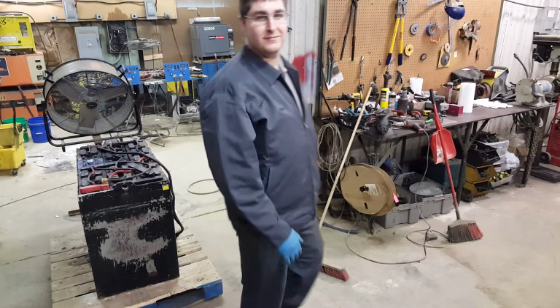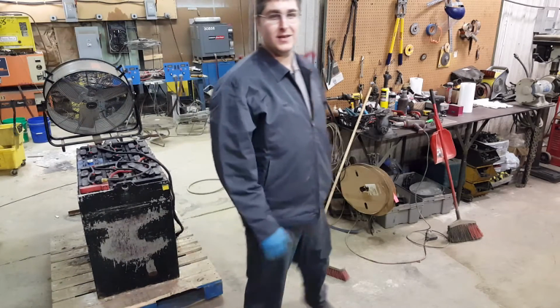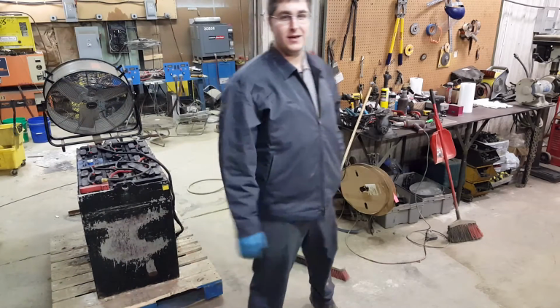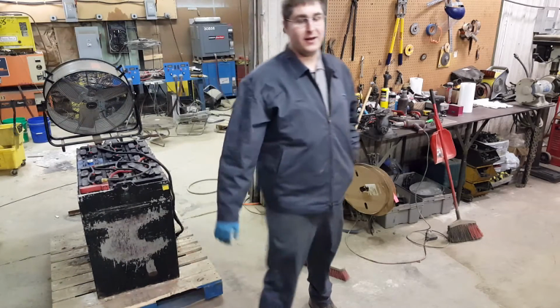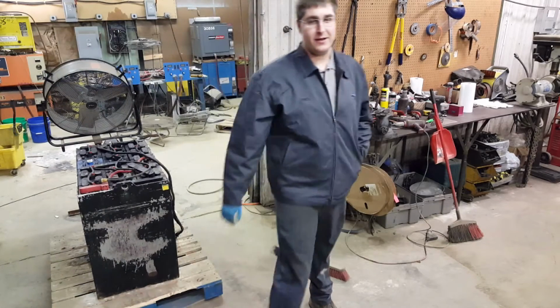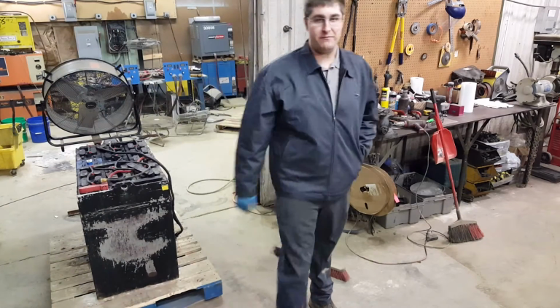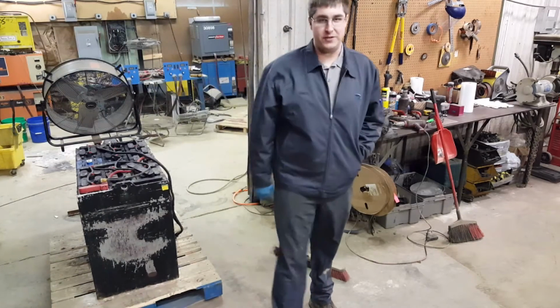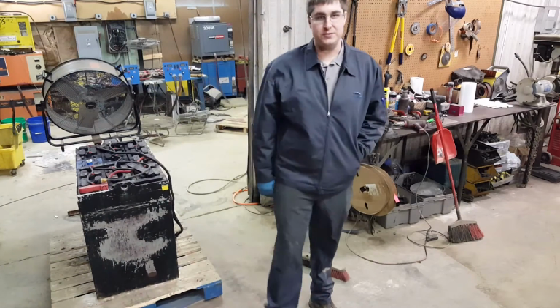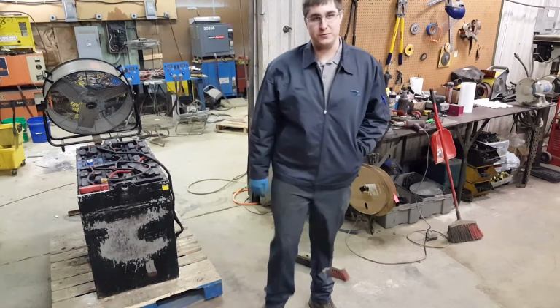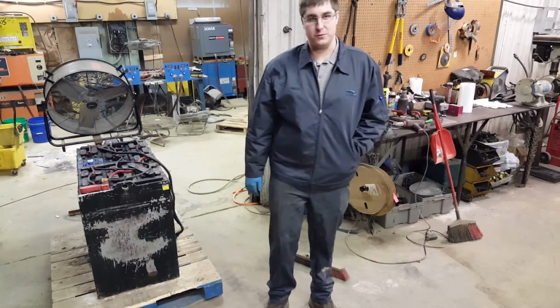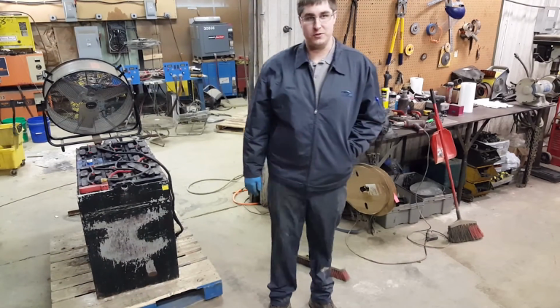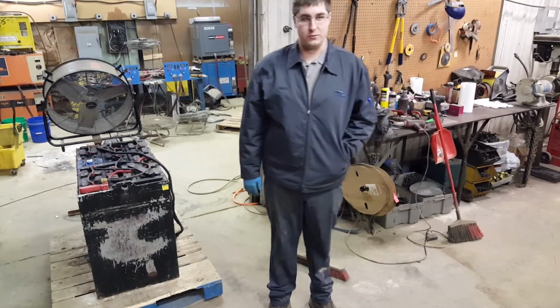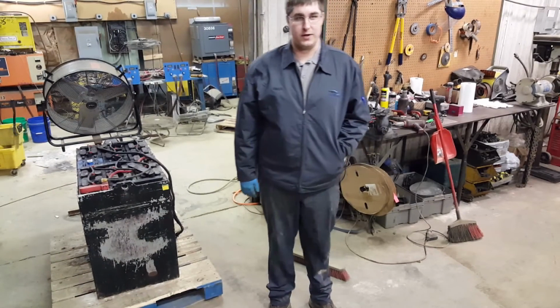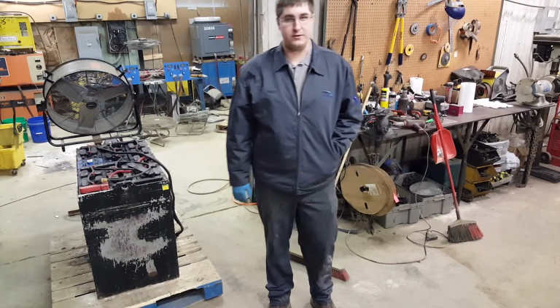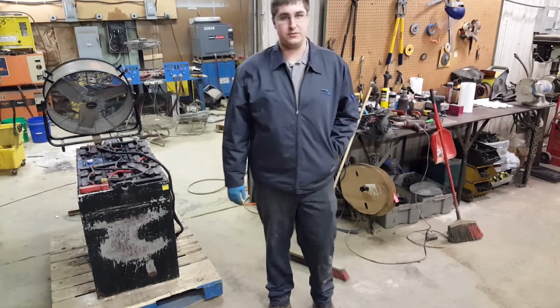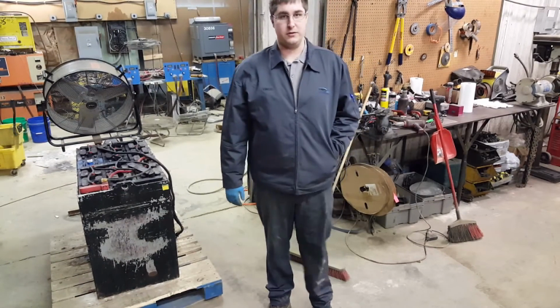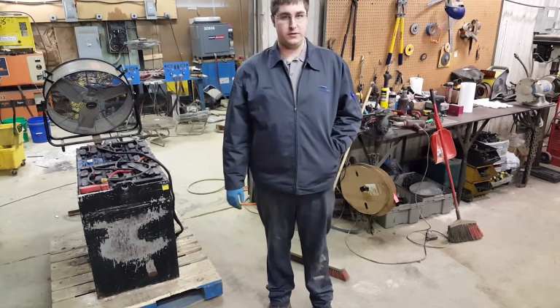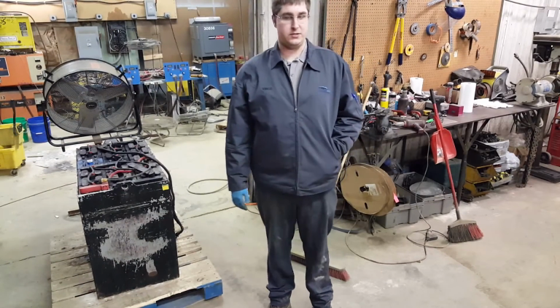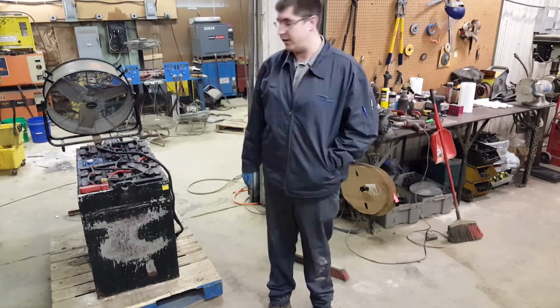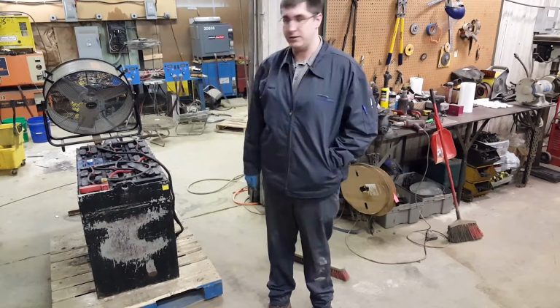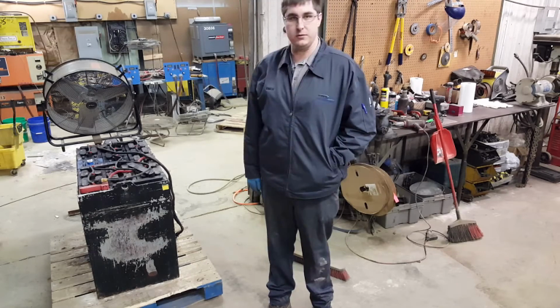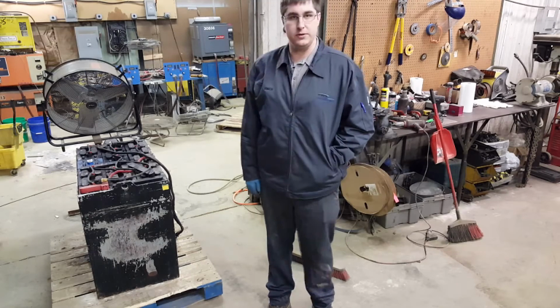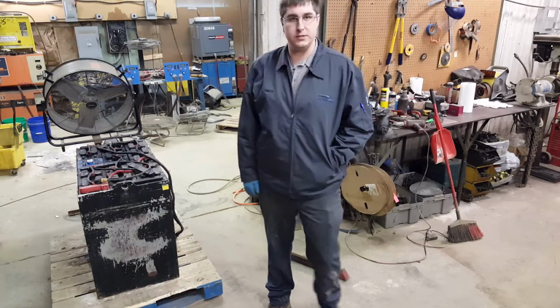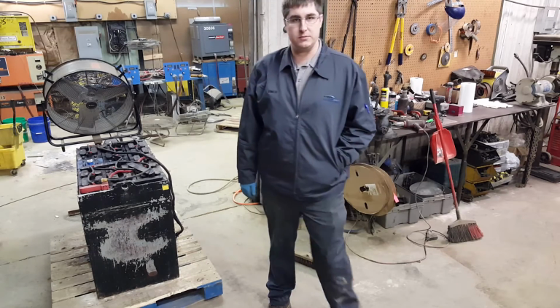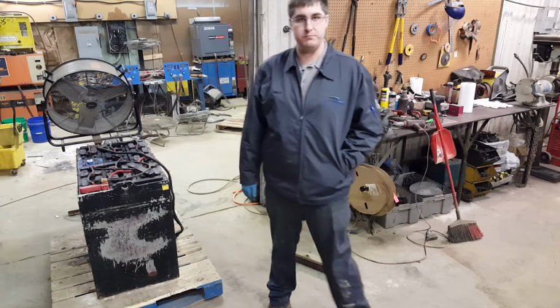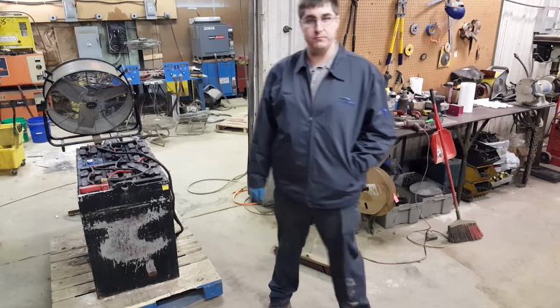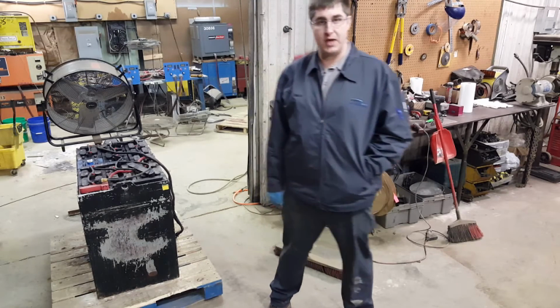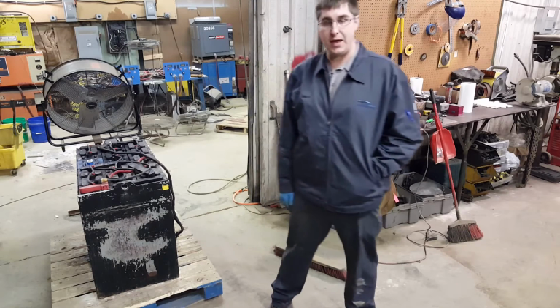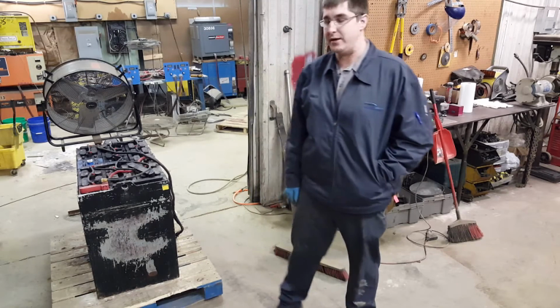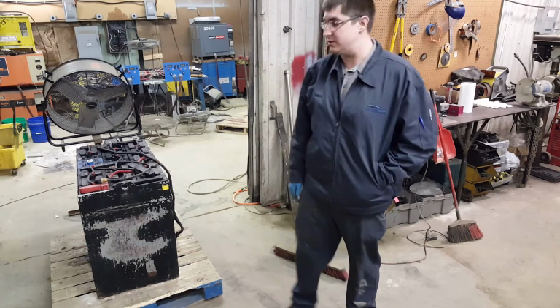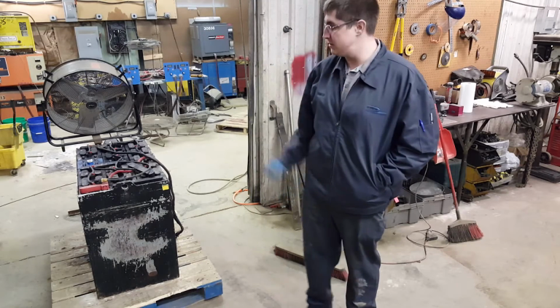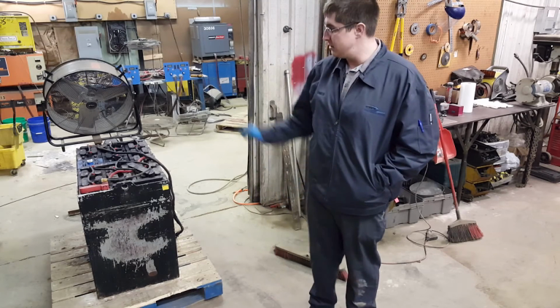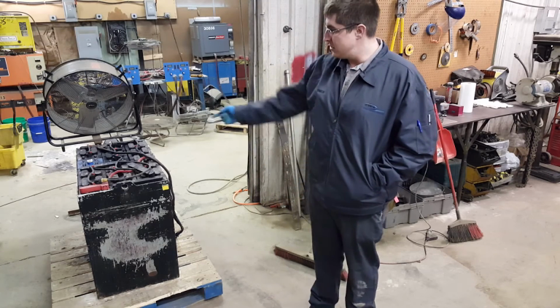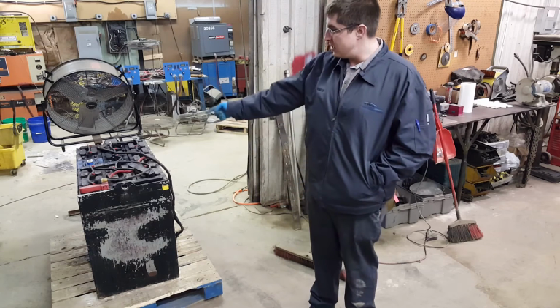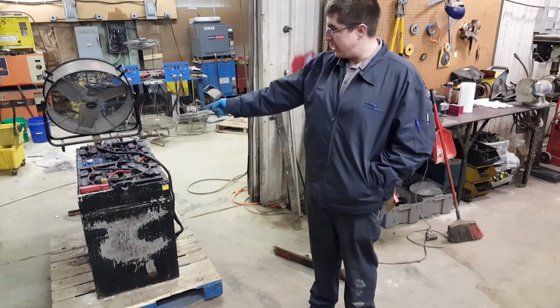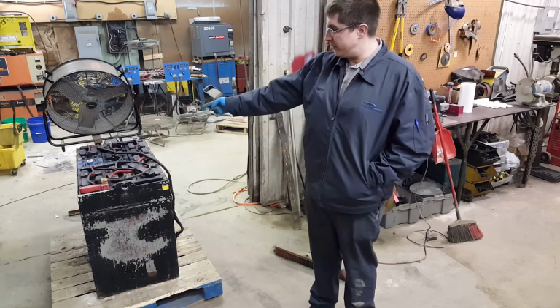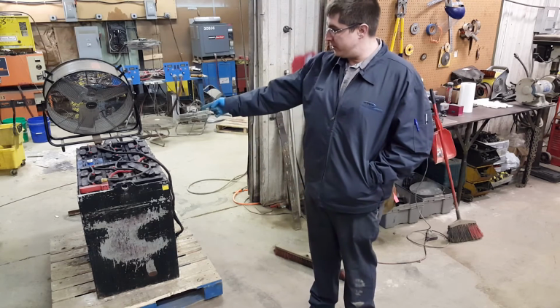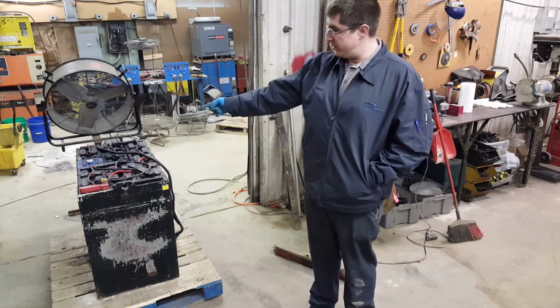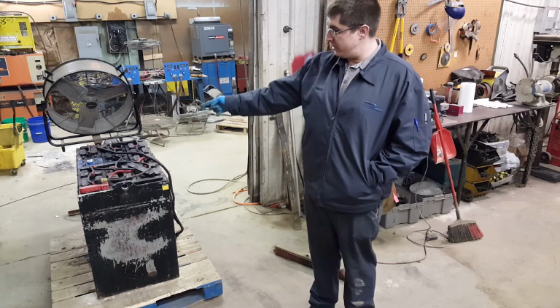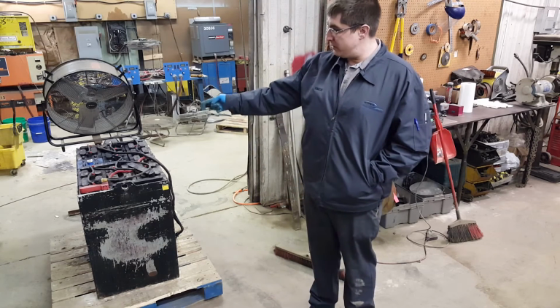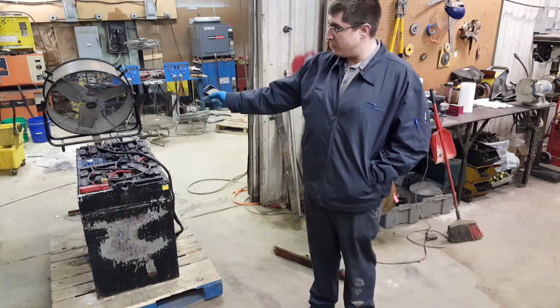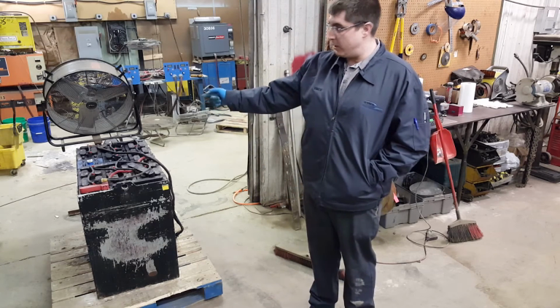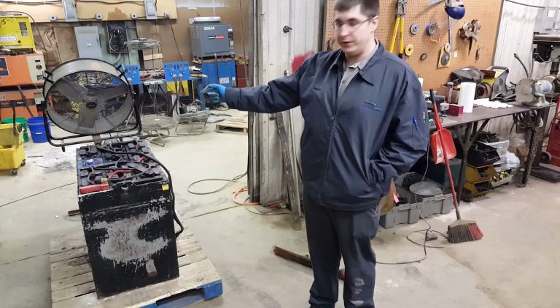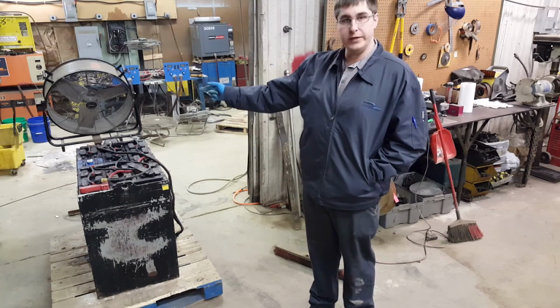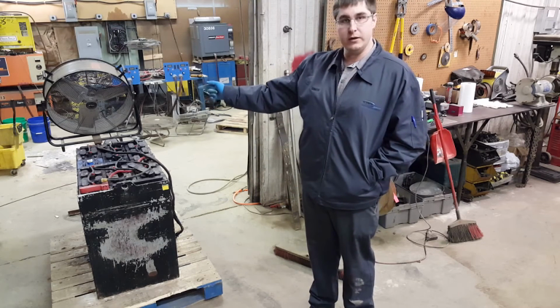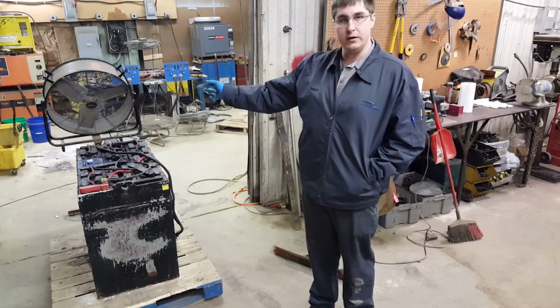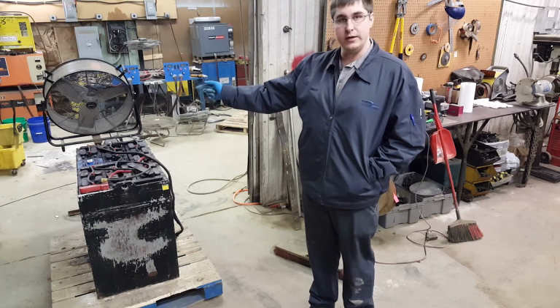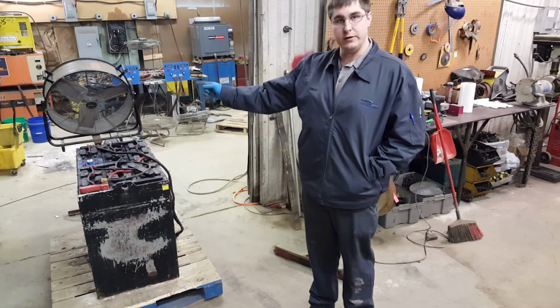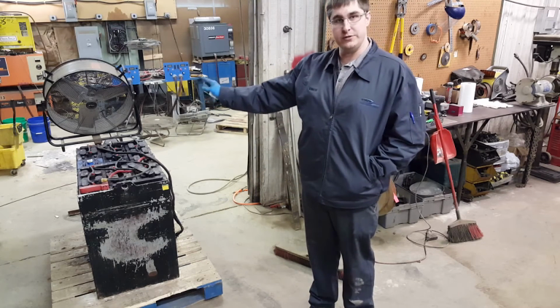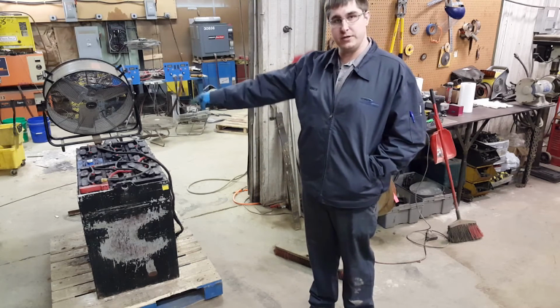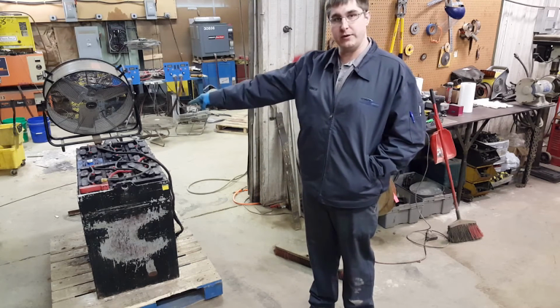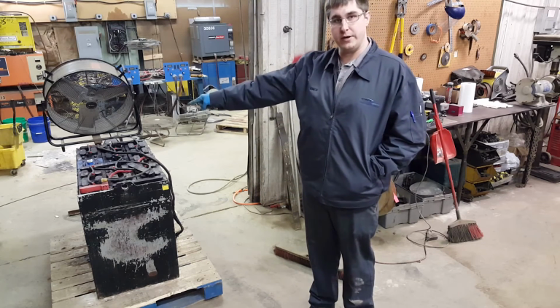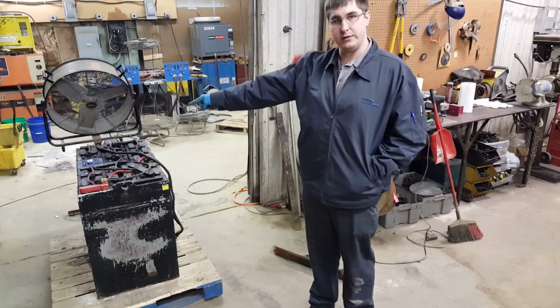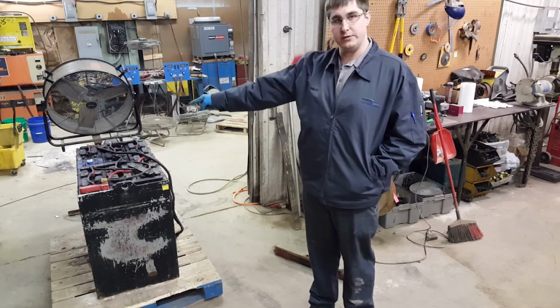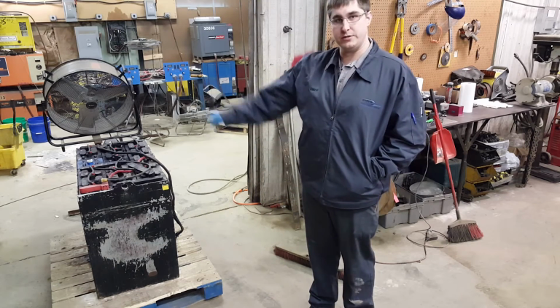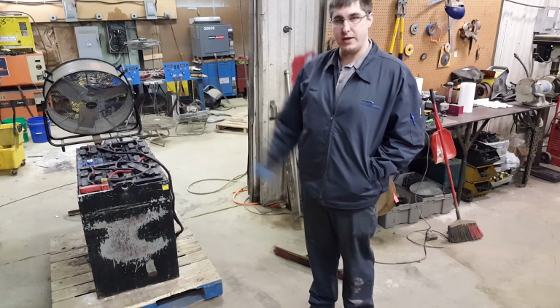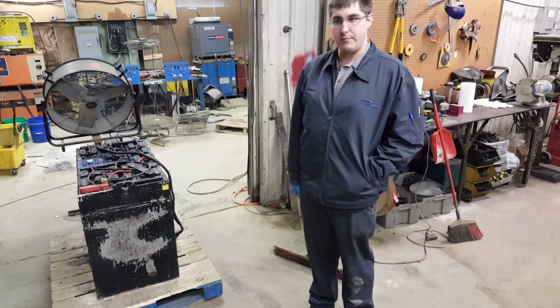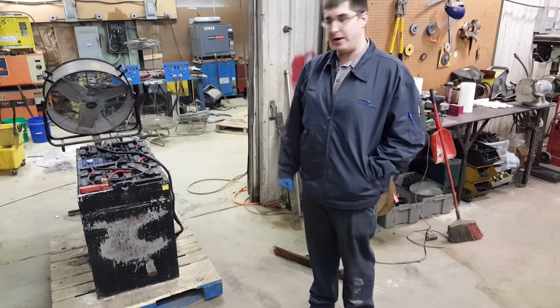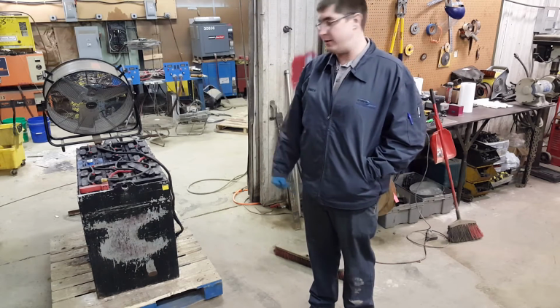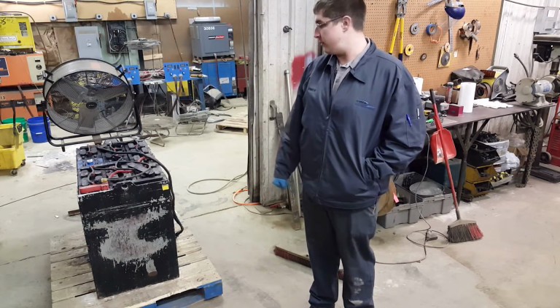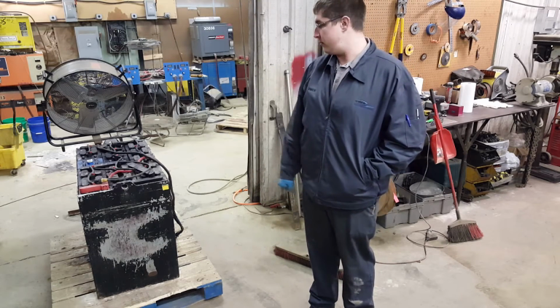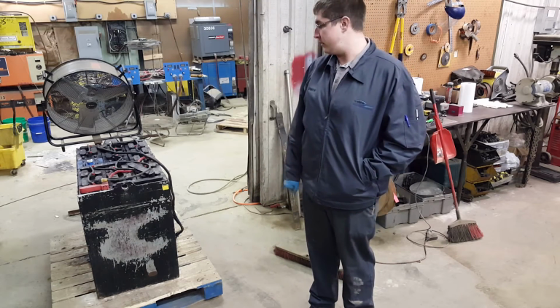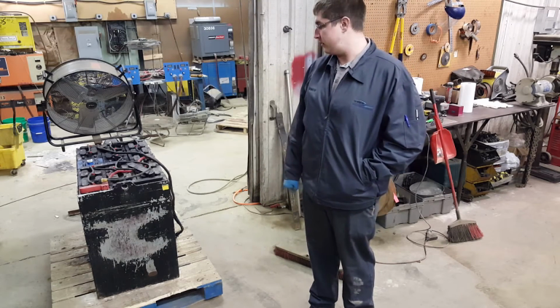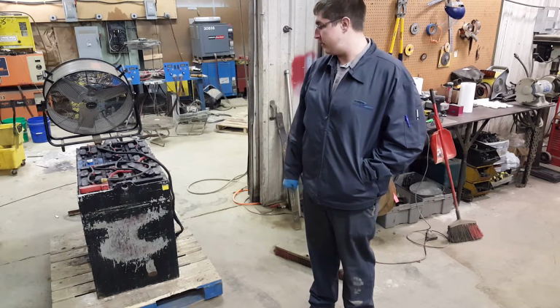Hi, I'm Vince with Swartz Warehouse Service. In this case, I'm going to be welding on inter-cell connectors to that battery right there.